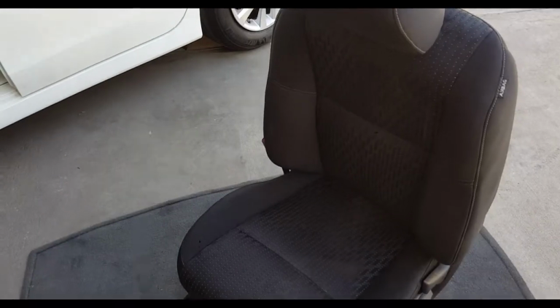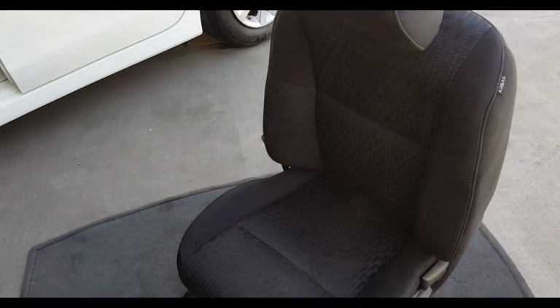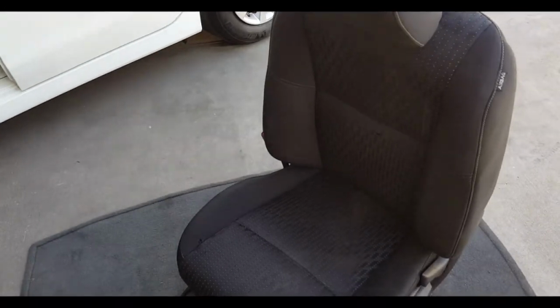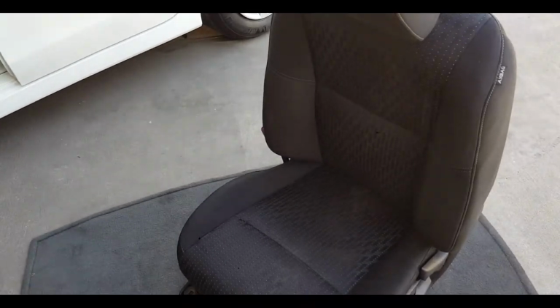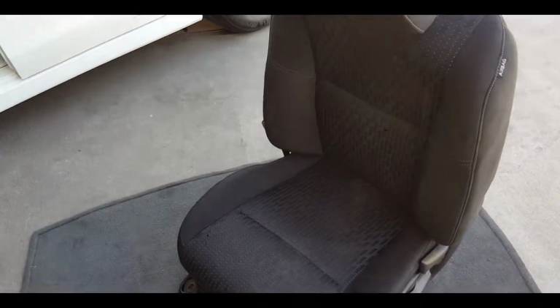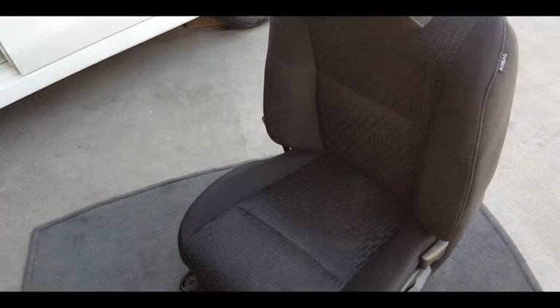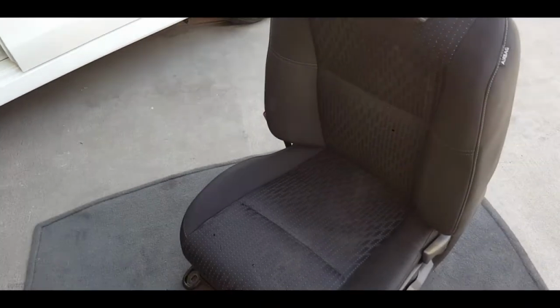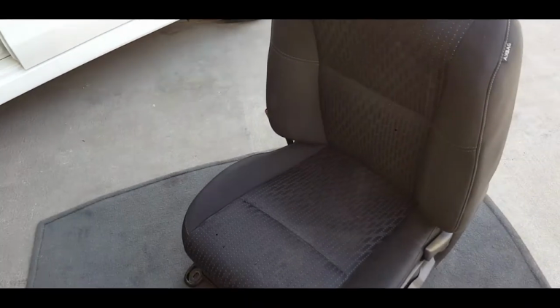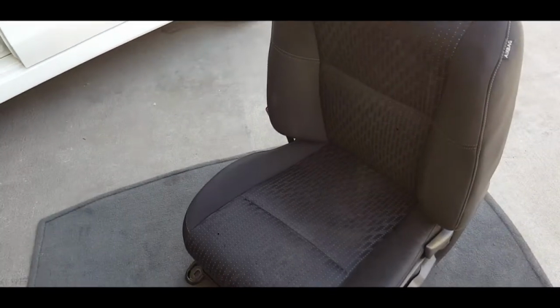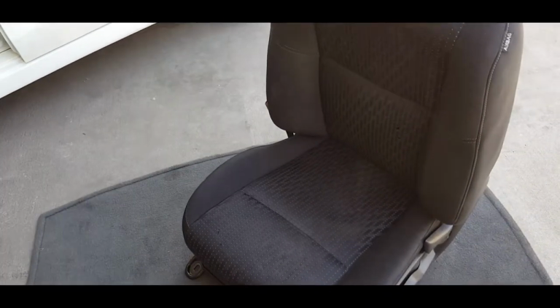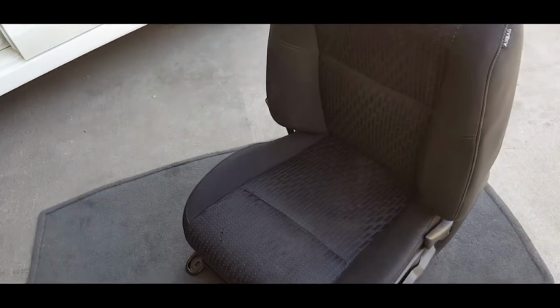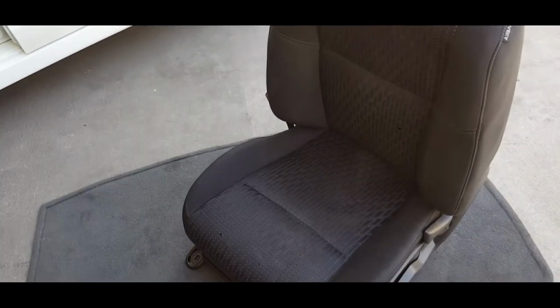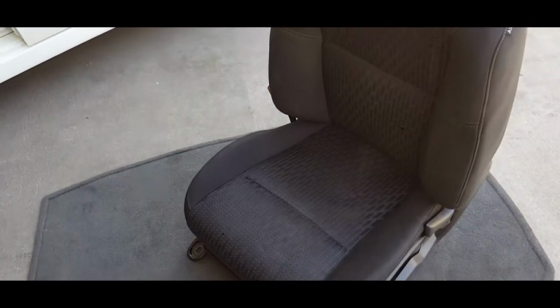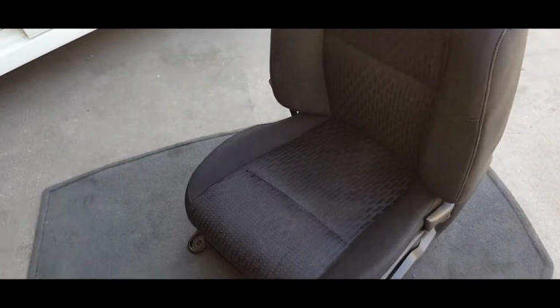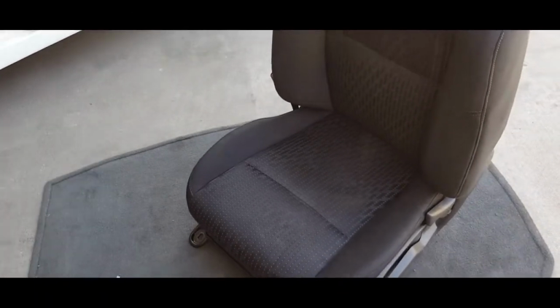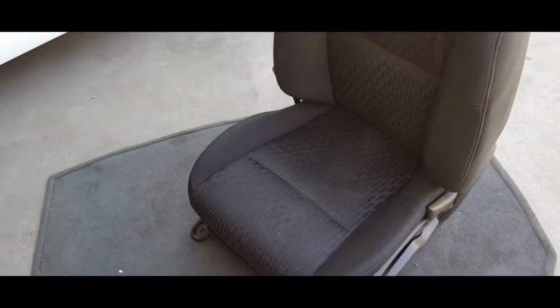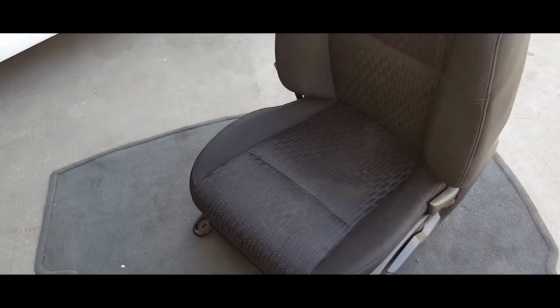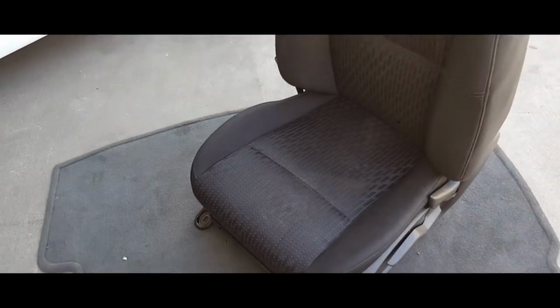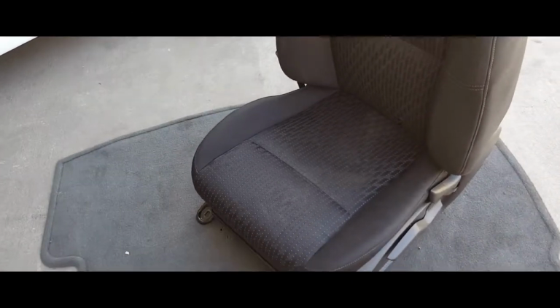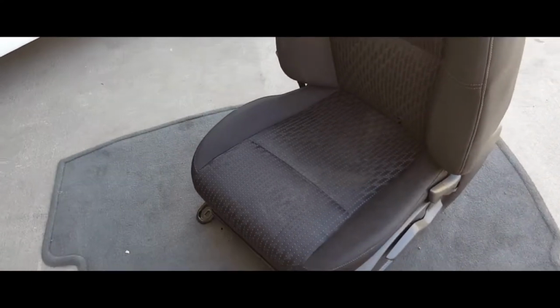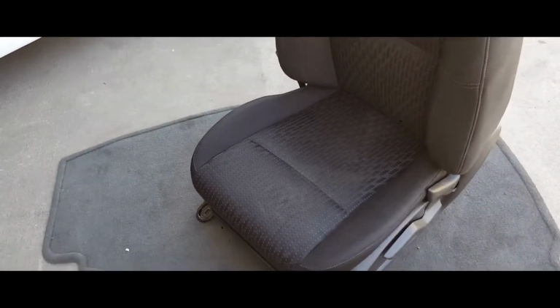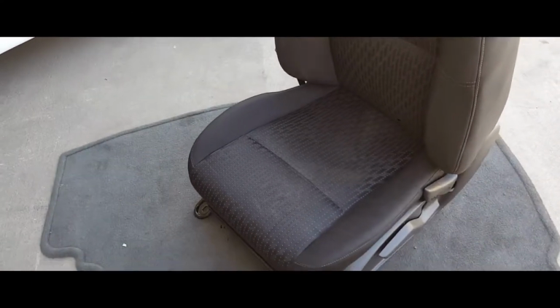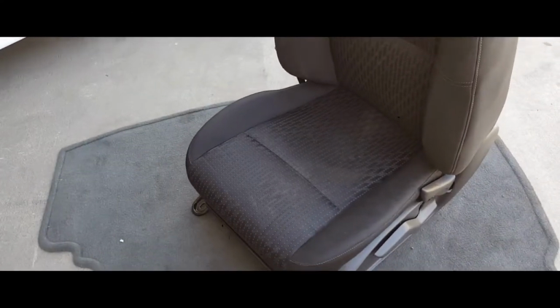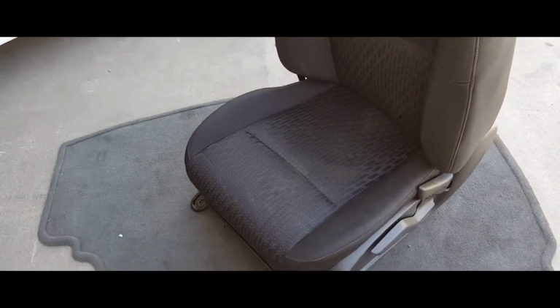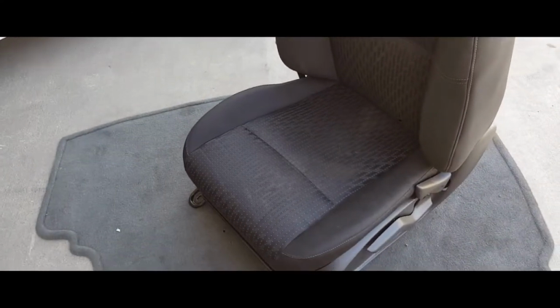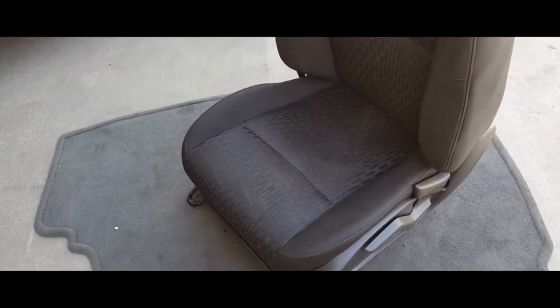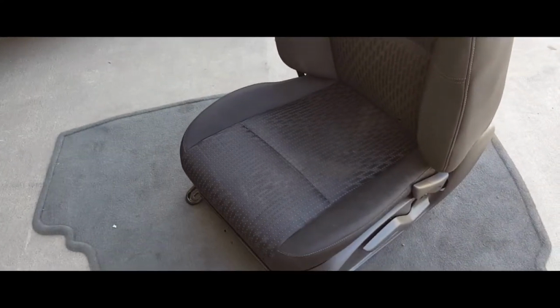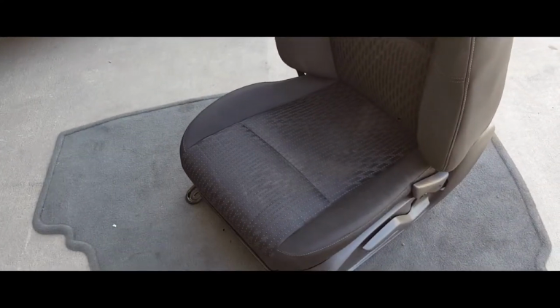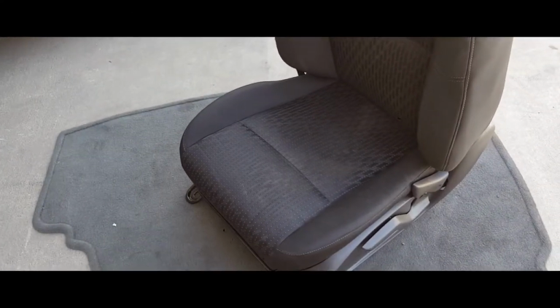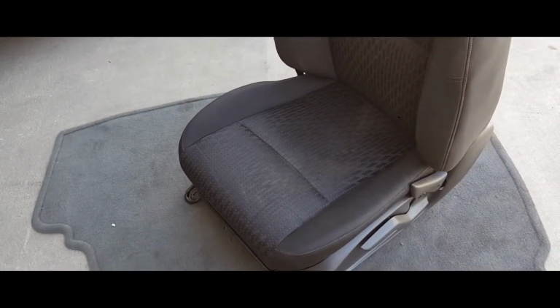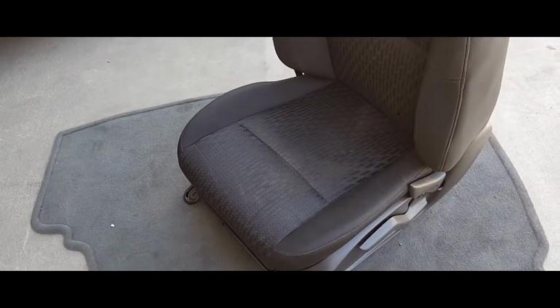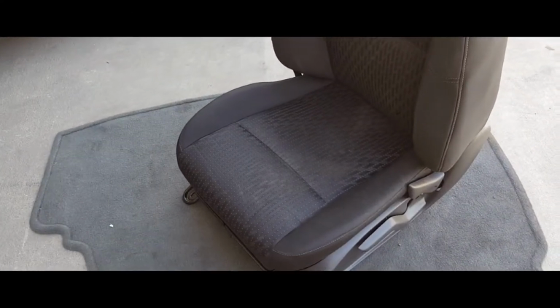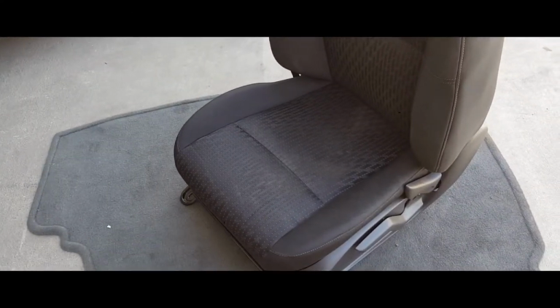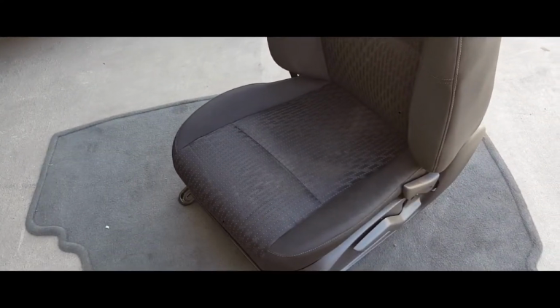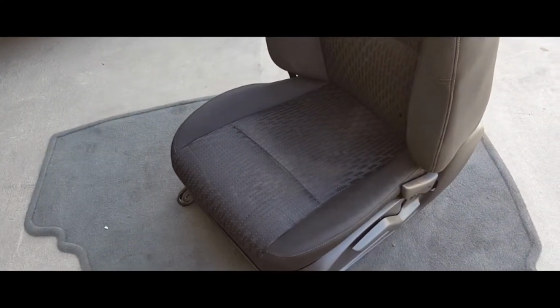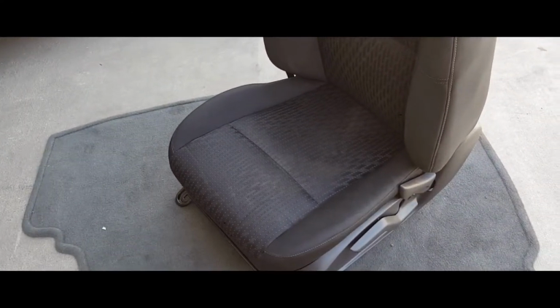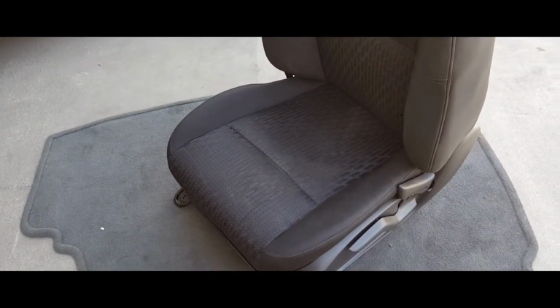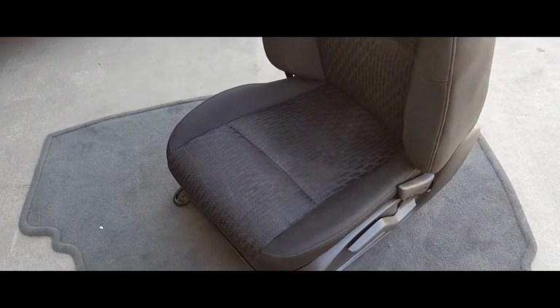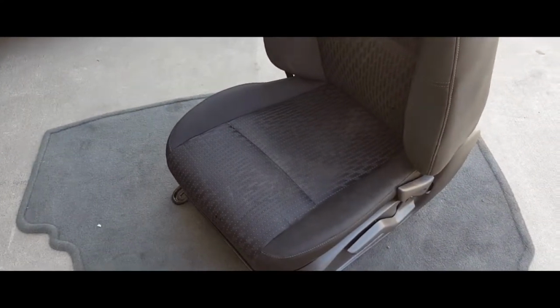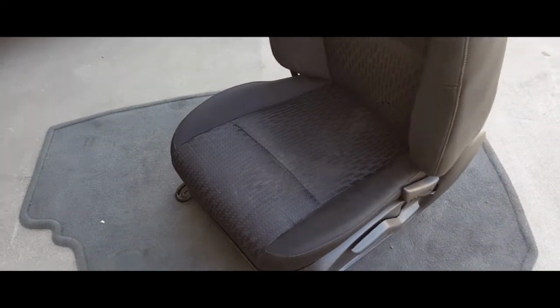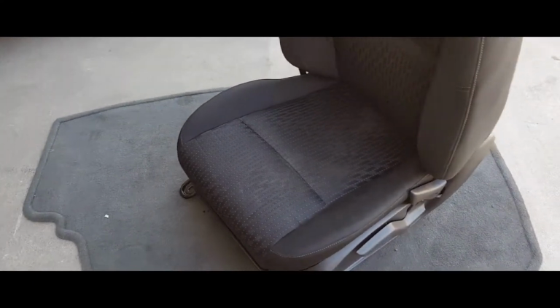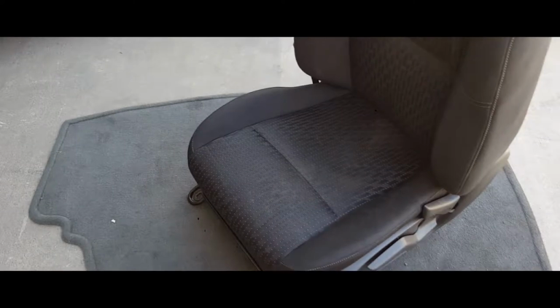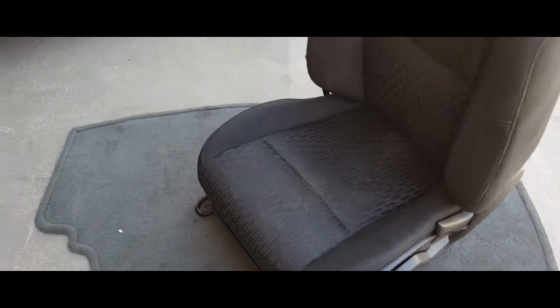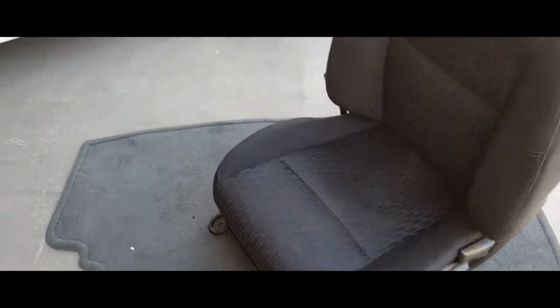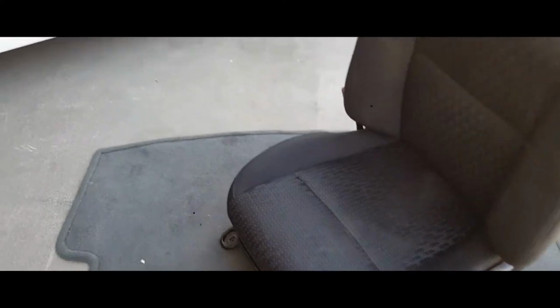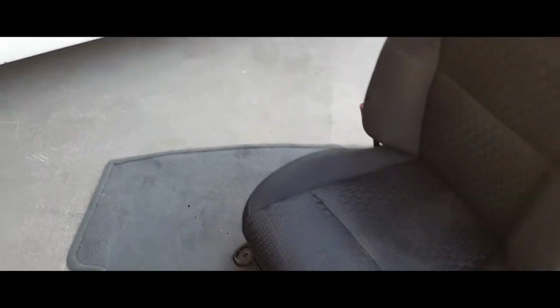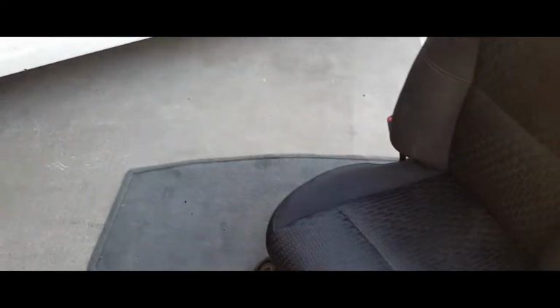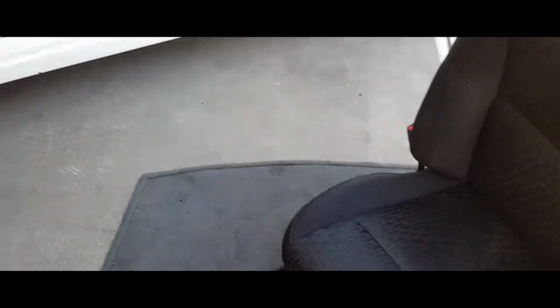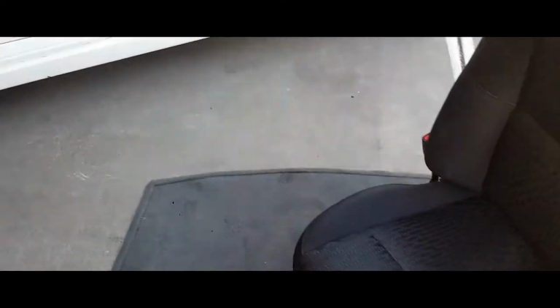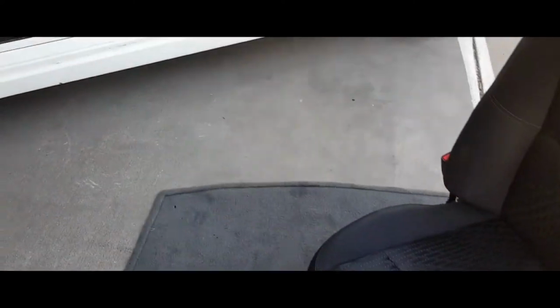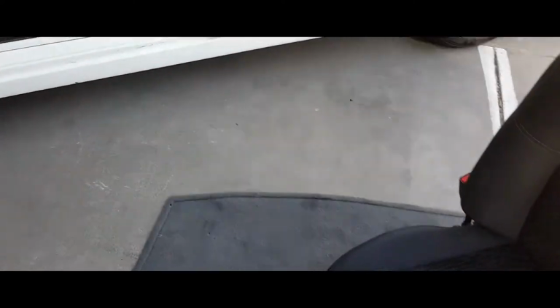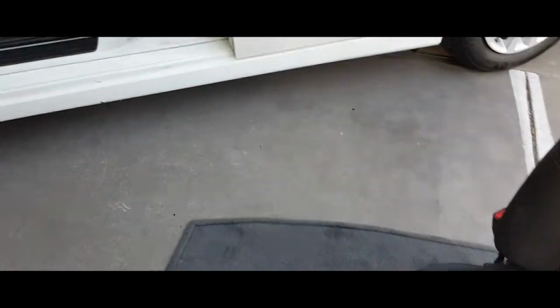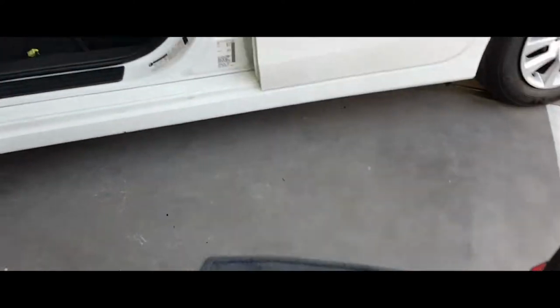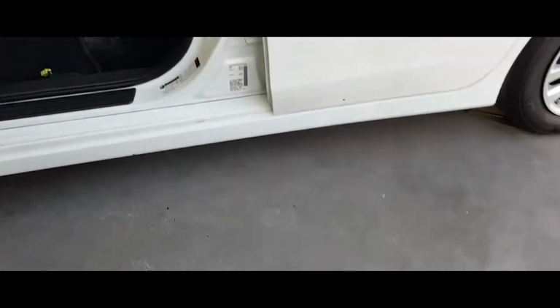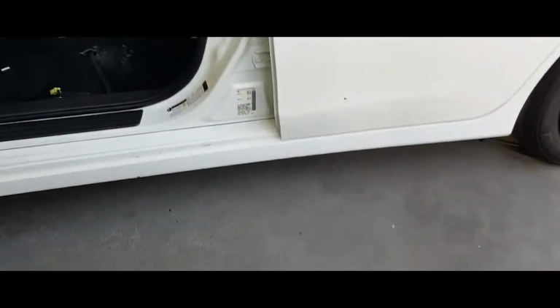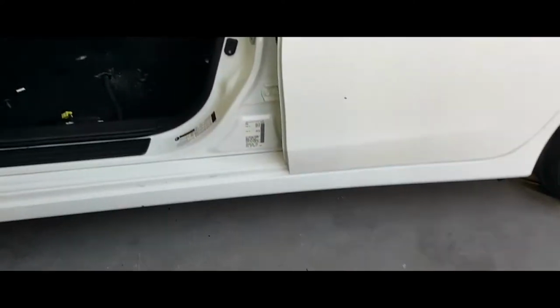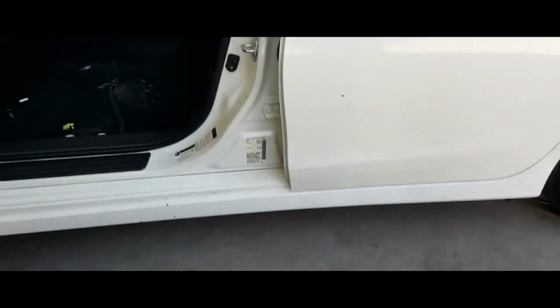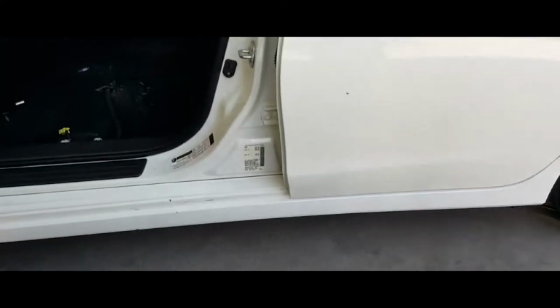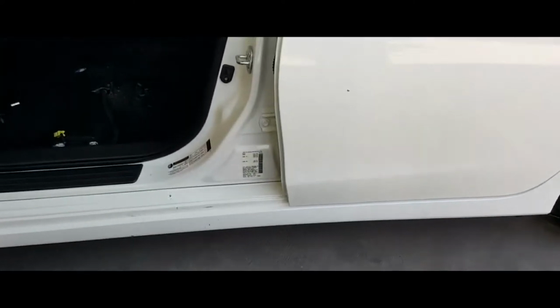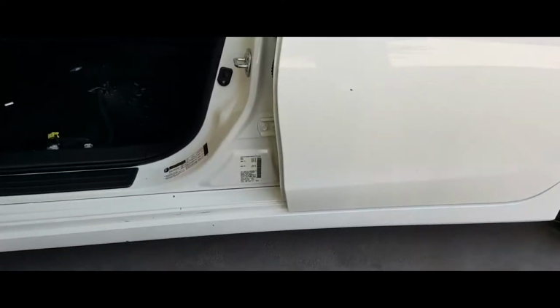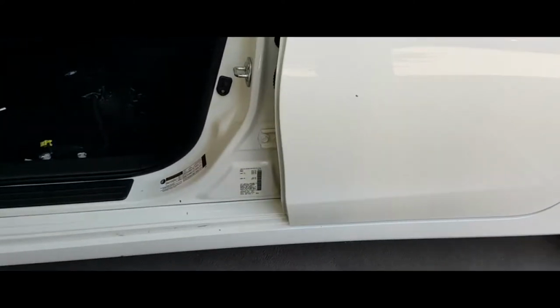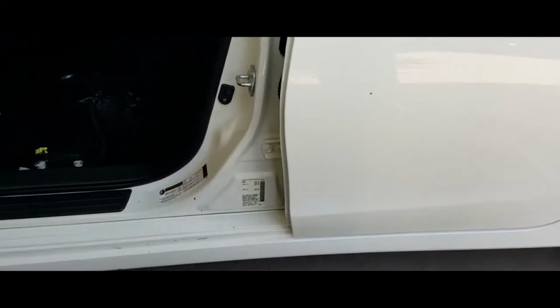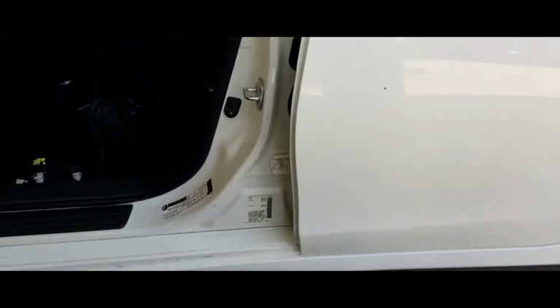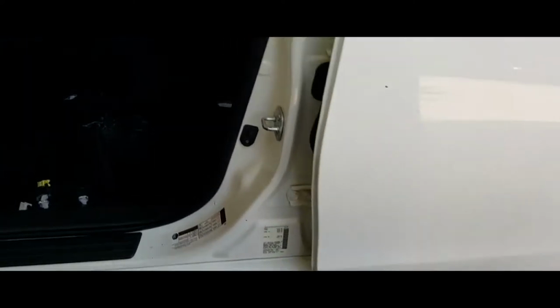Hey YouTube, let me make a quick video of how to install a driver's seat on a 2016 Nissan Altima.